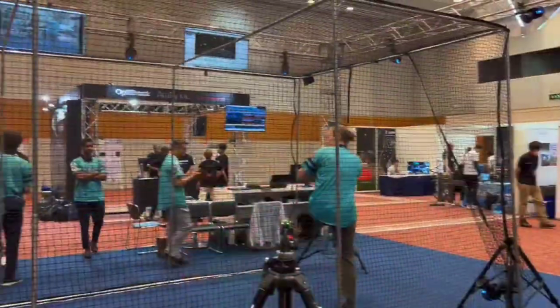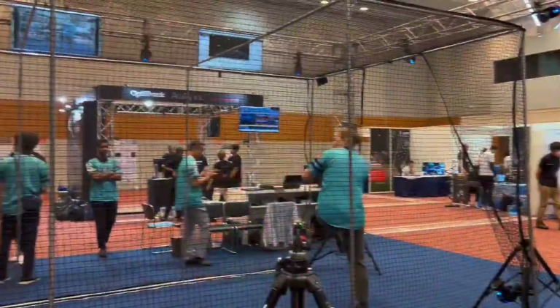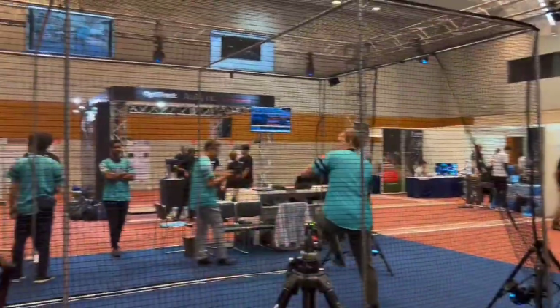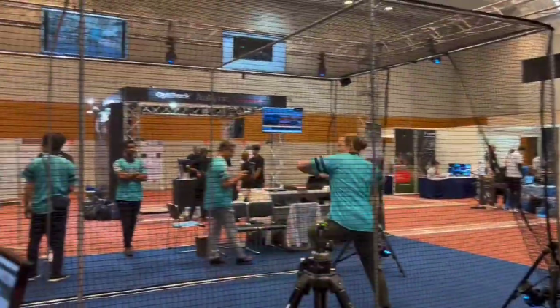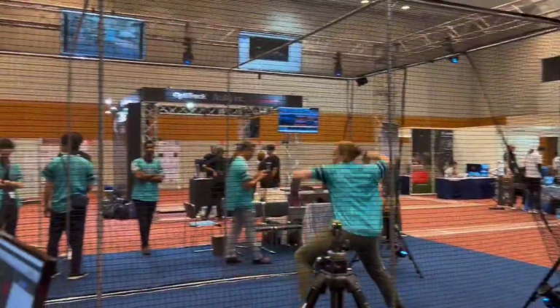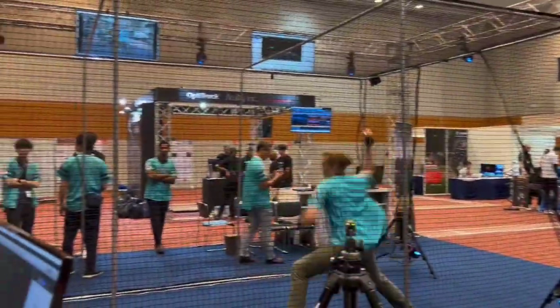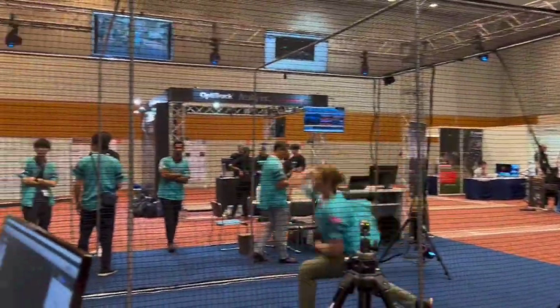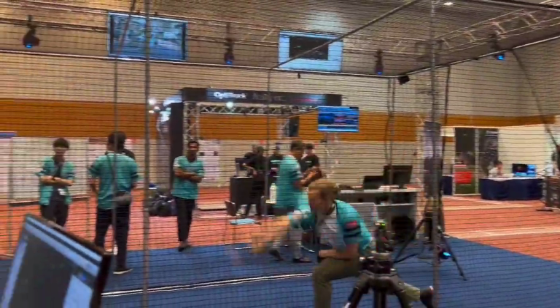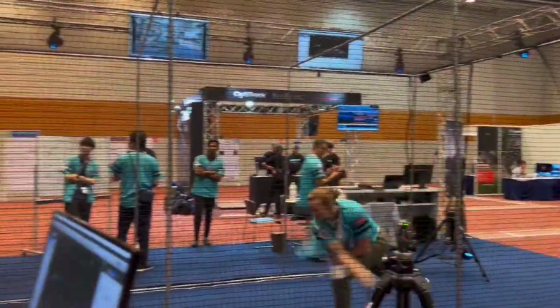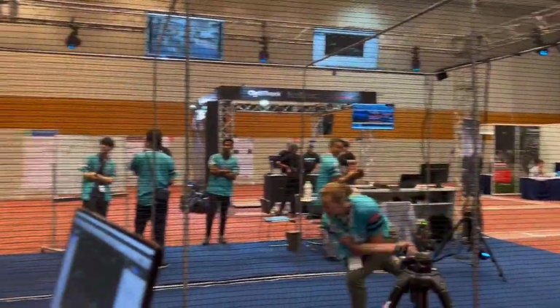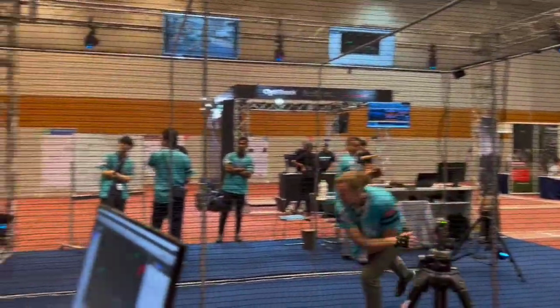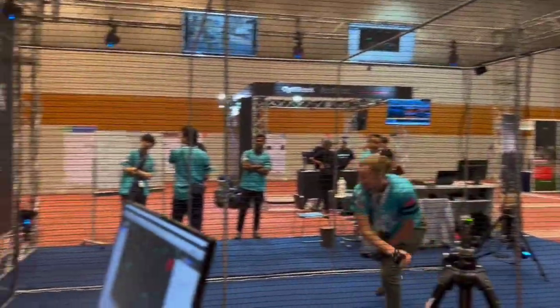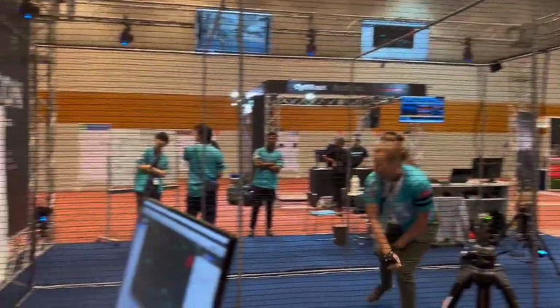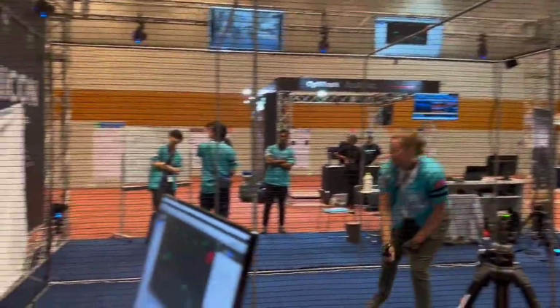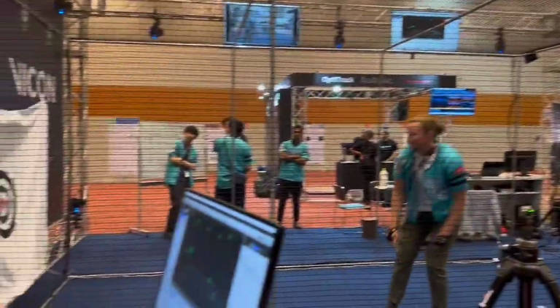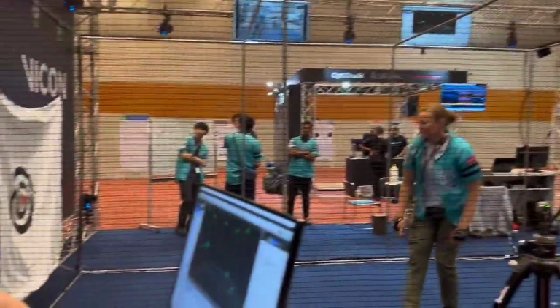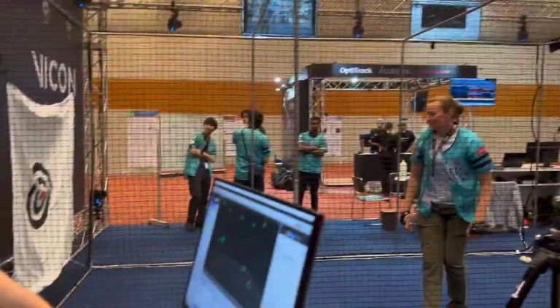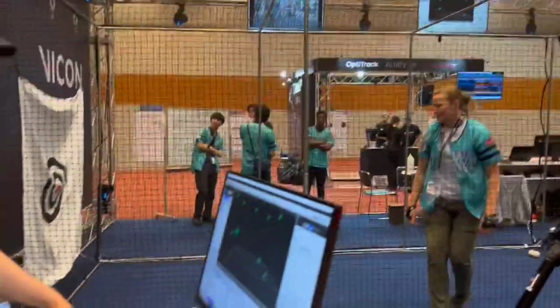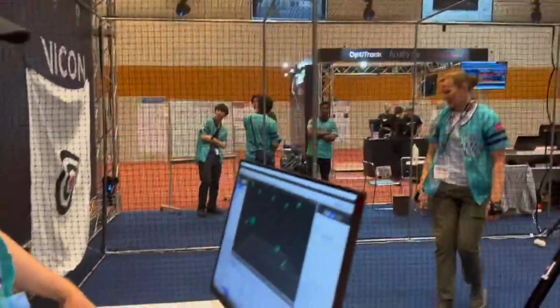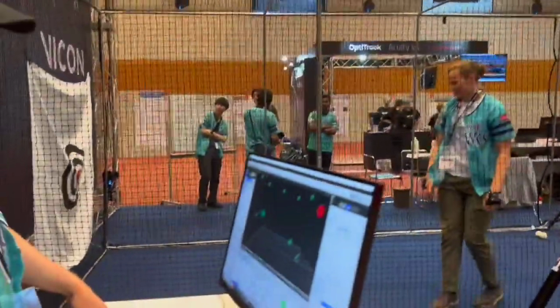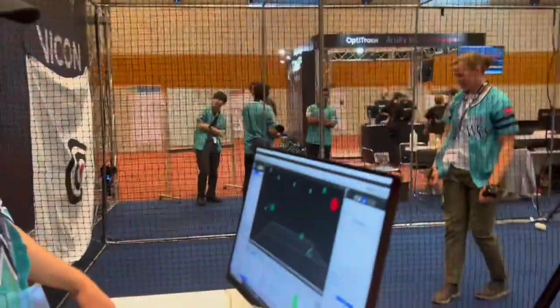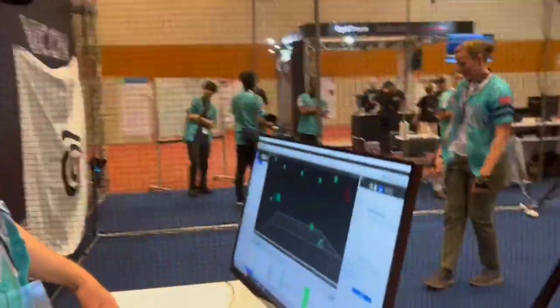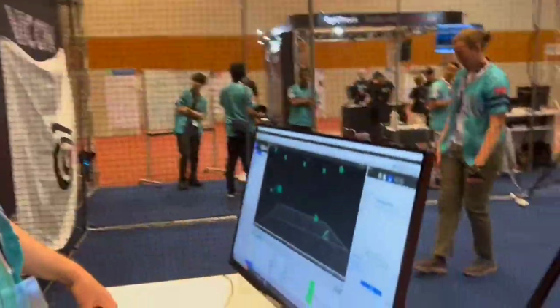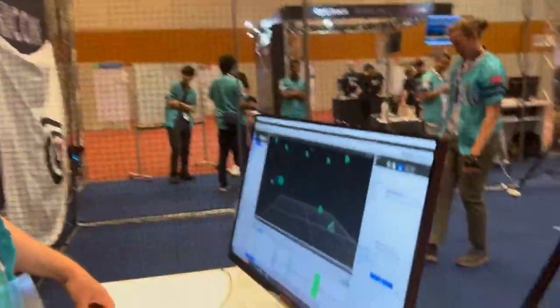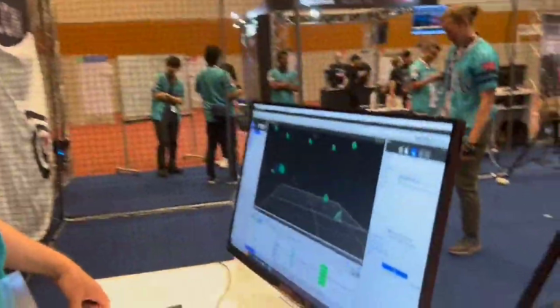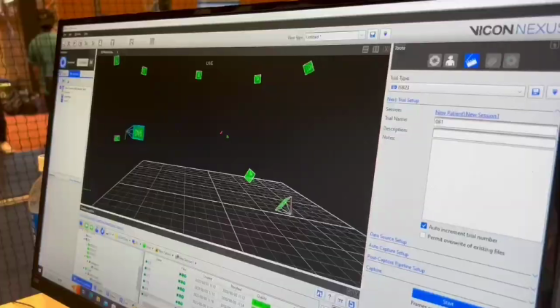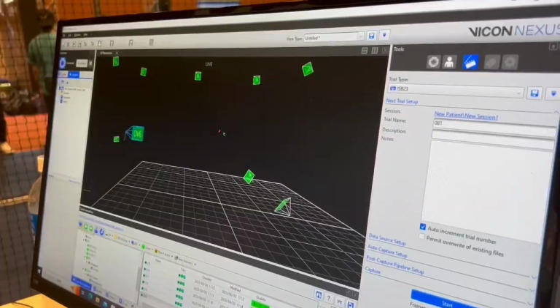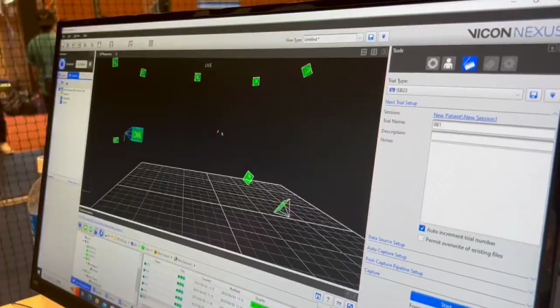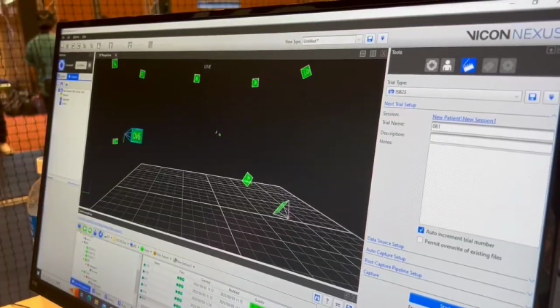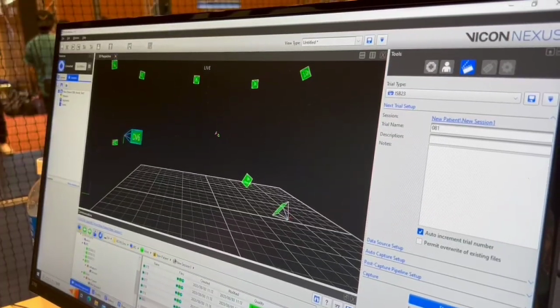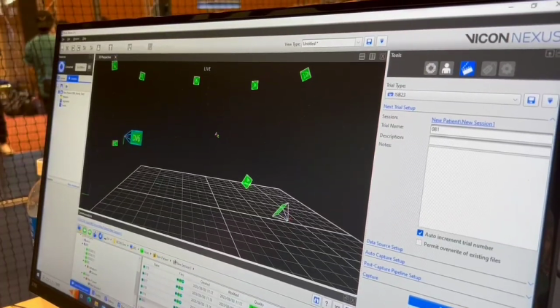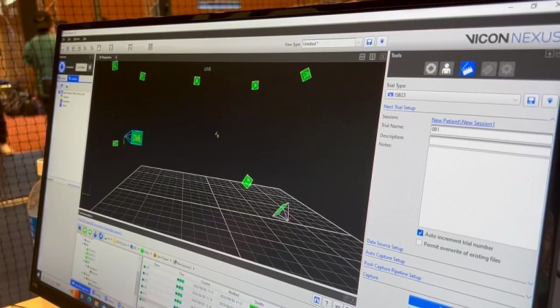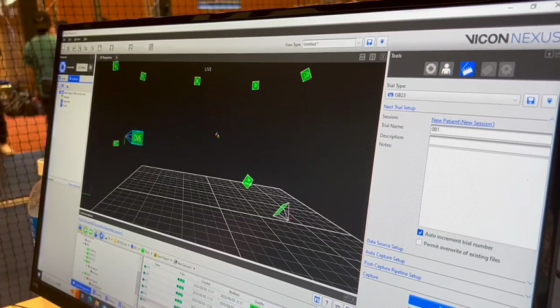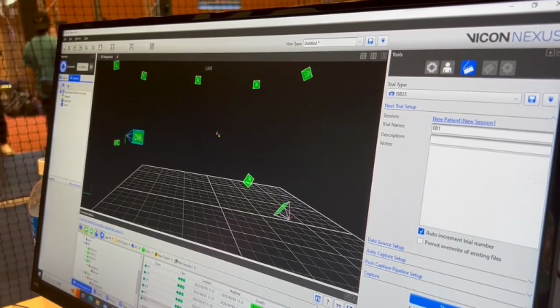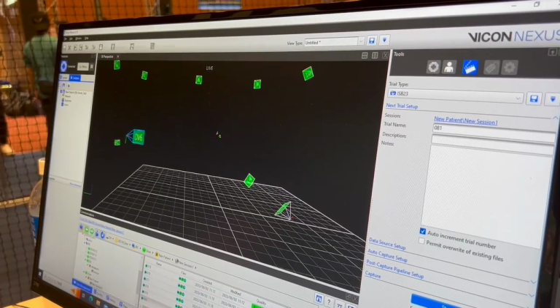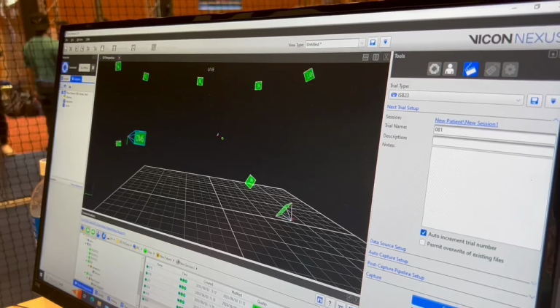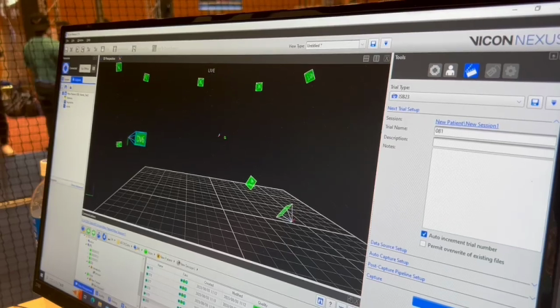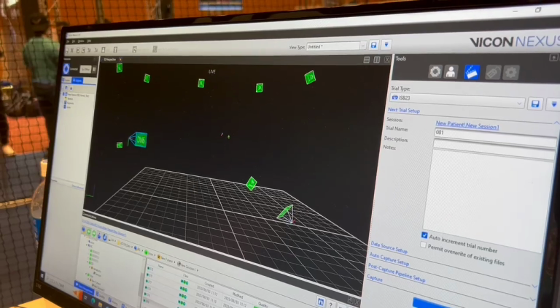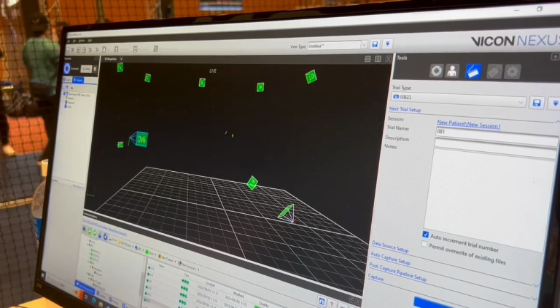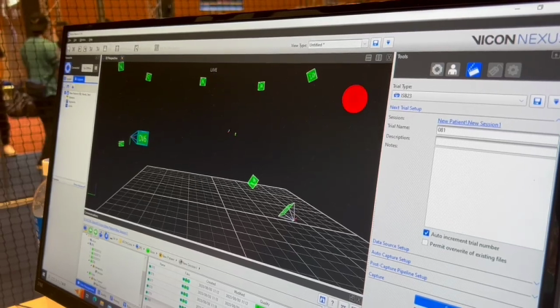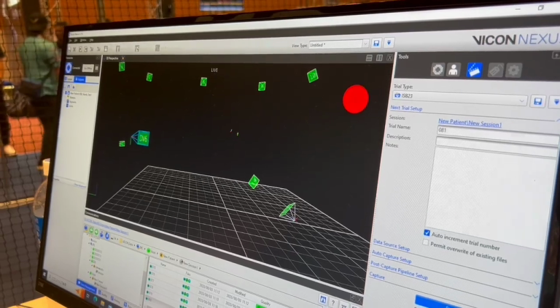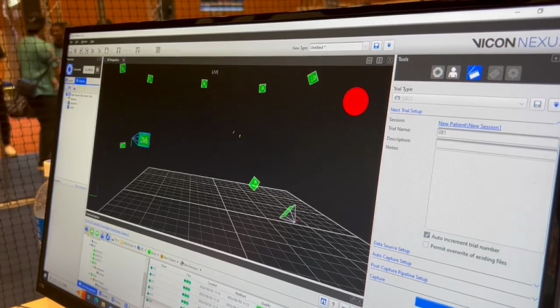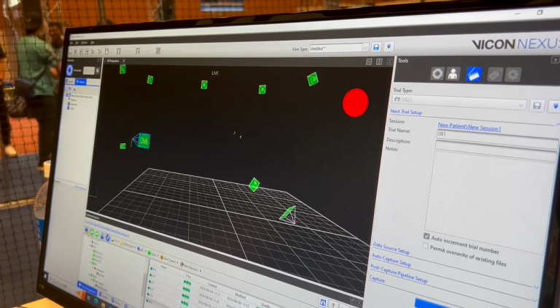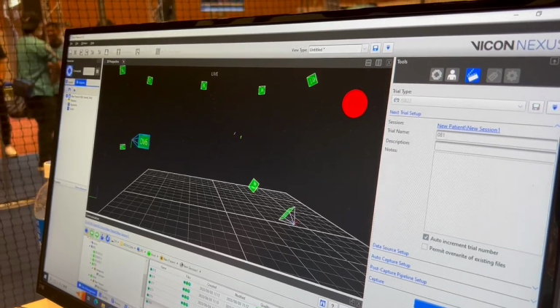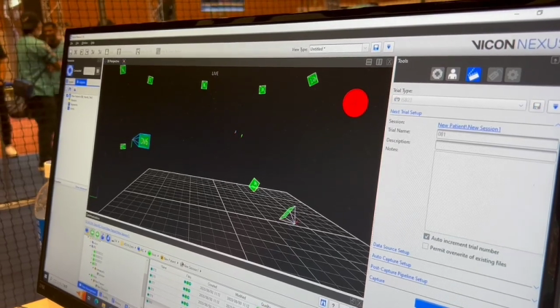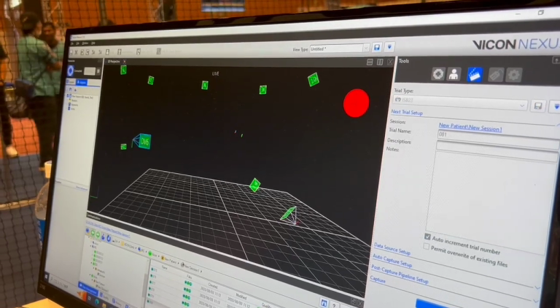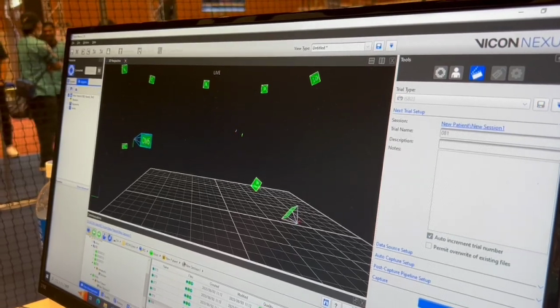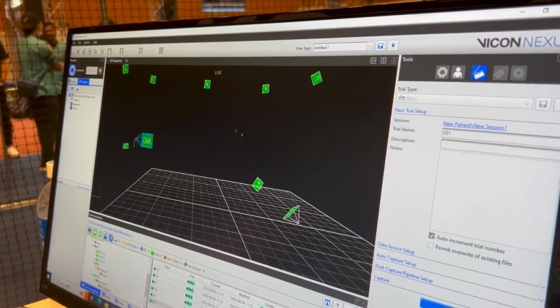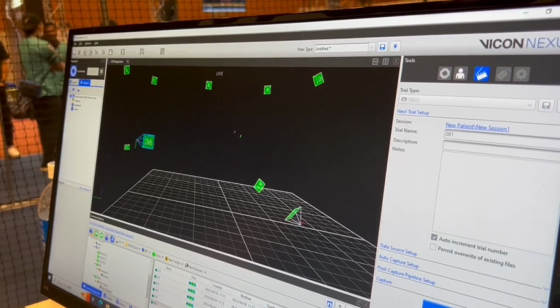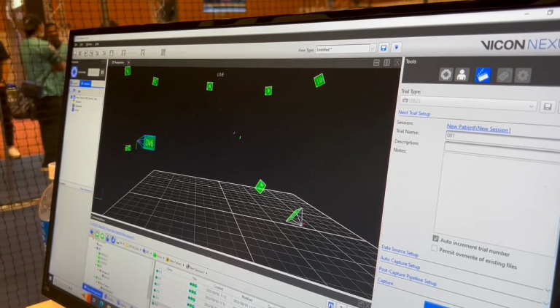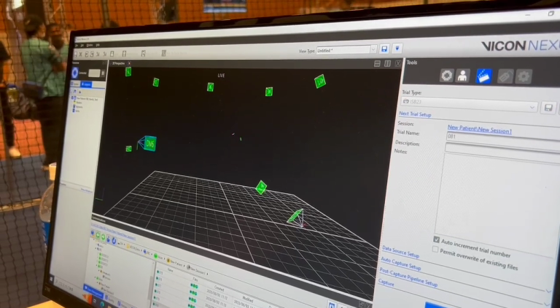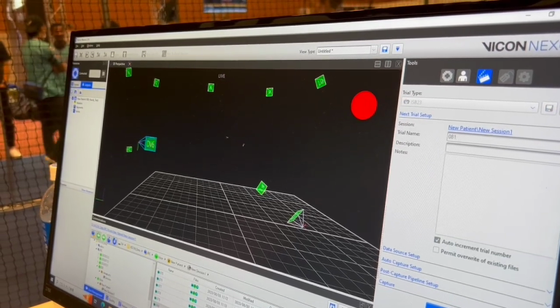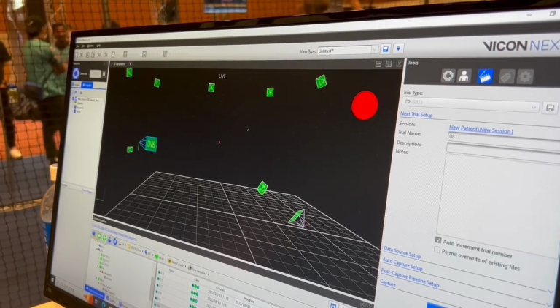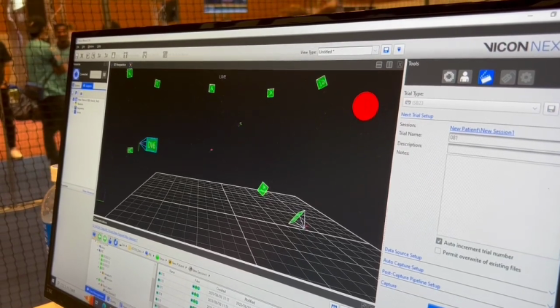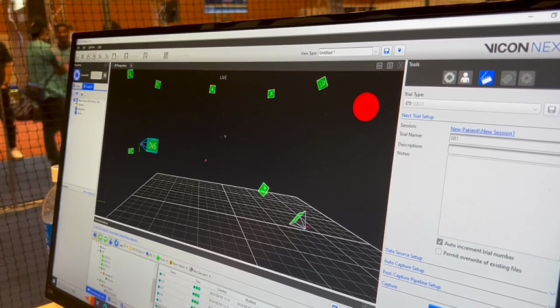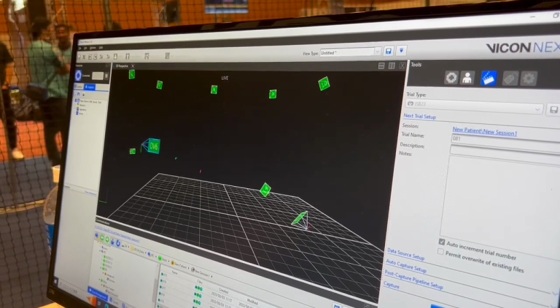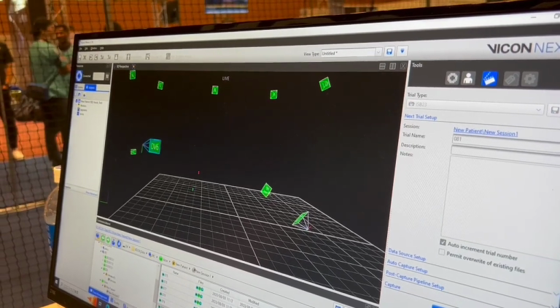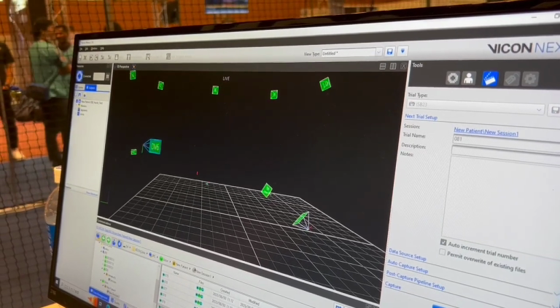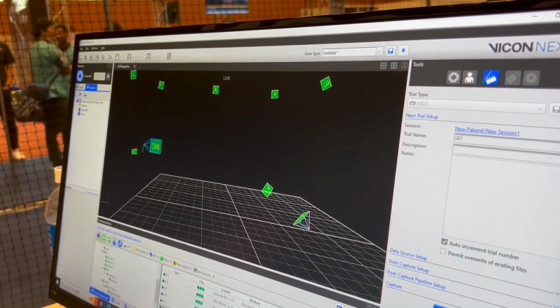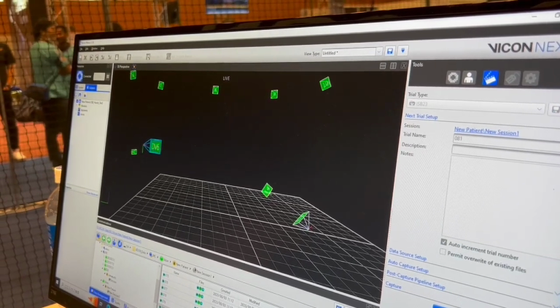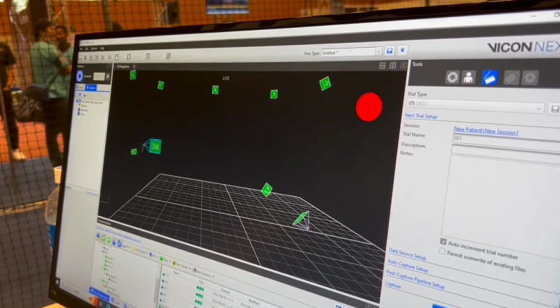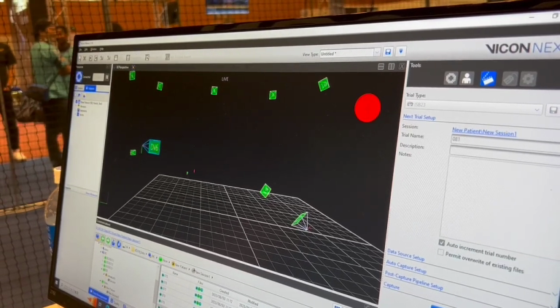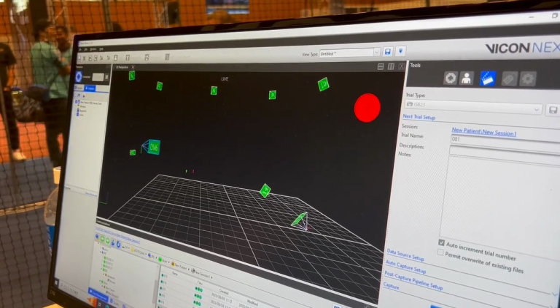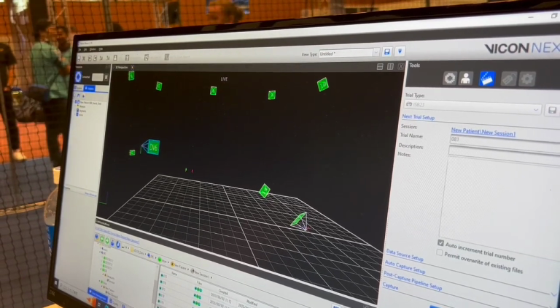We're using Nexus to capture a cluster on each hand. We're looking at the dominant hand and looking at the maximum speed during a pitching motion.